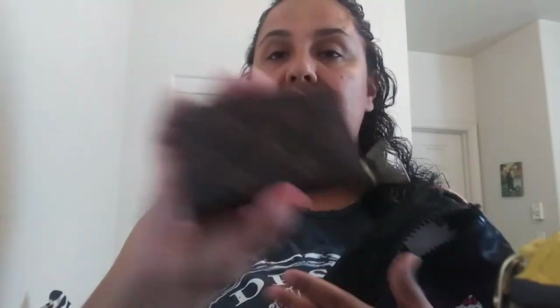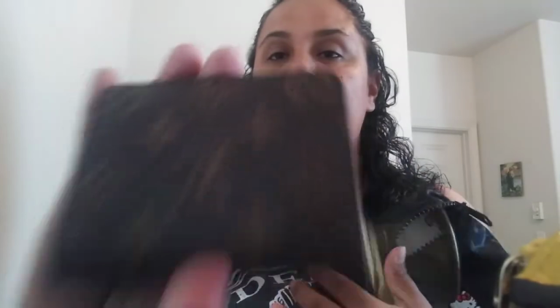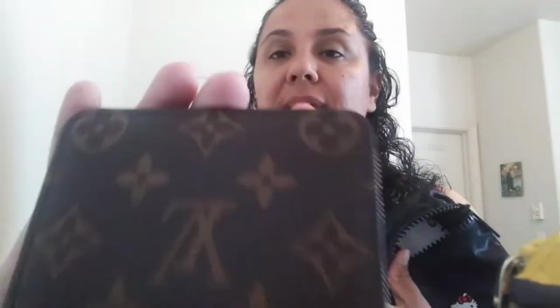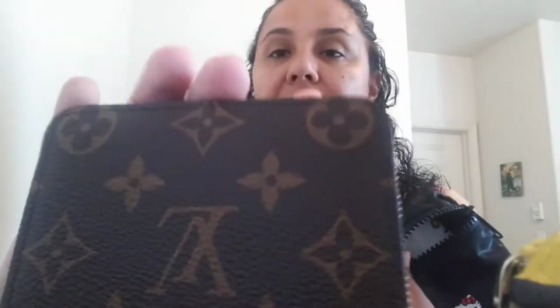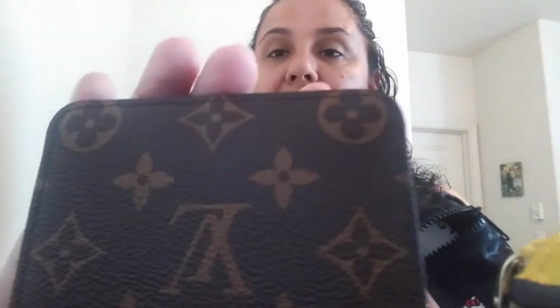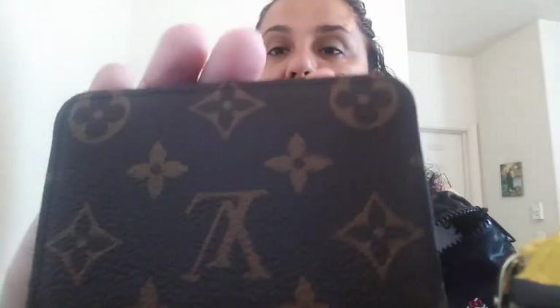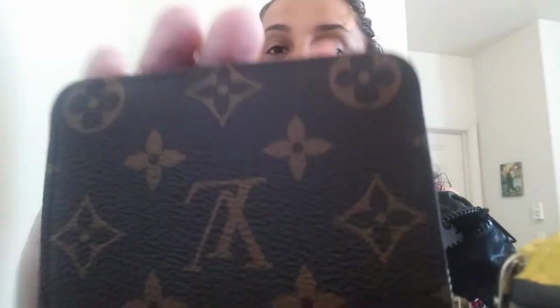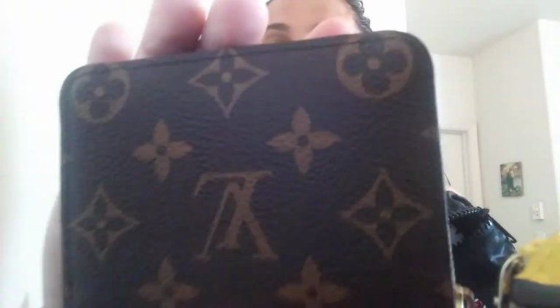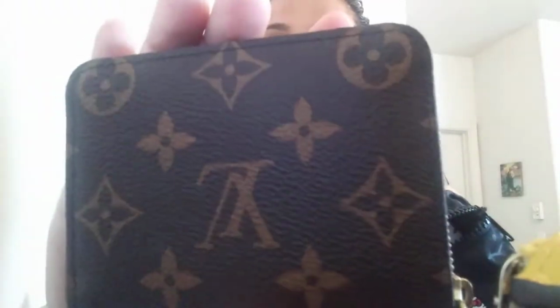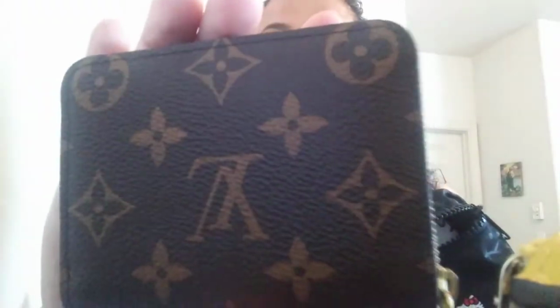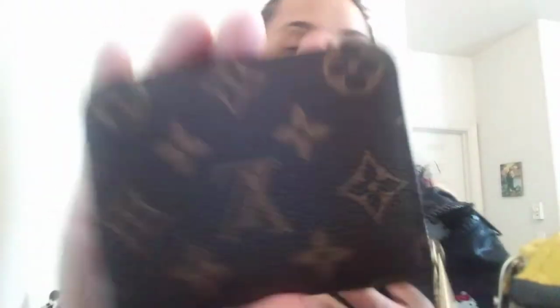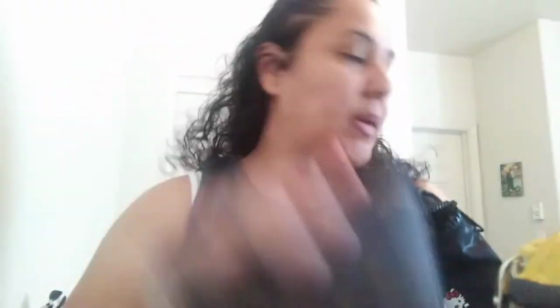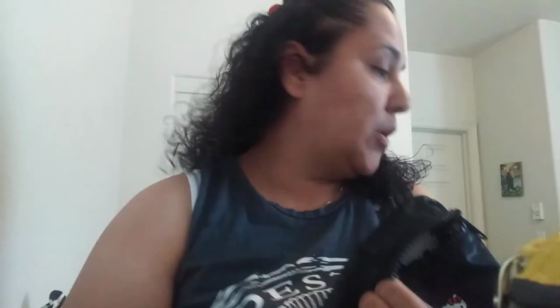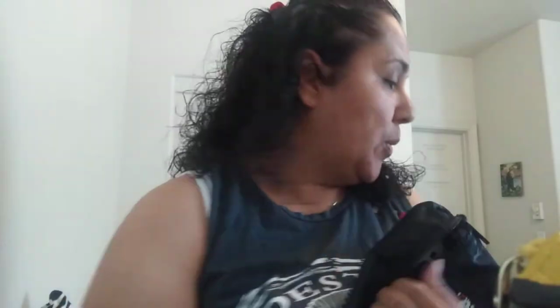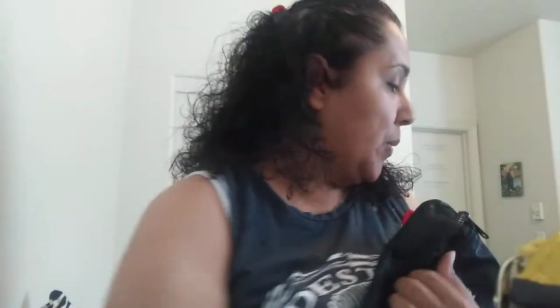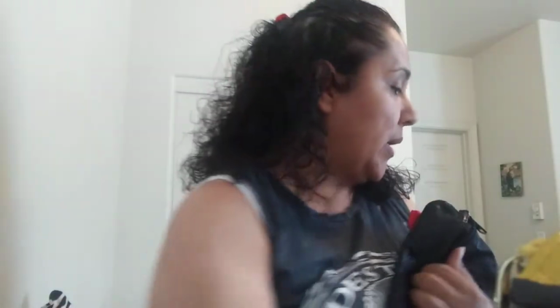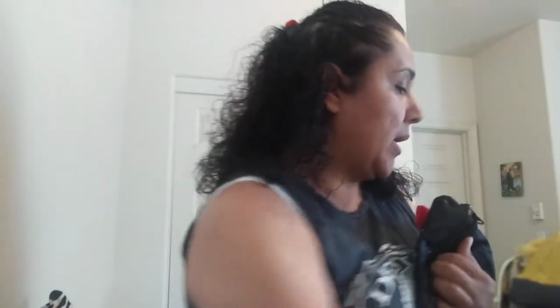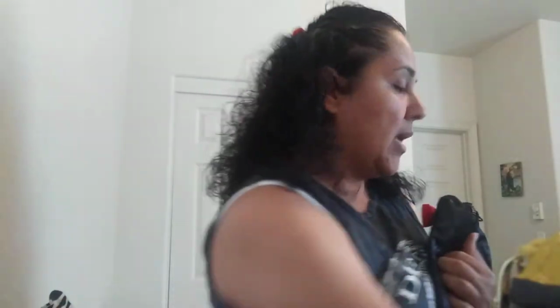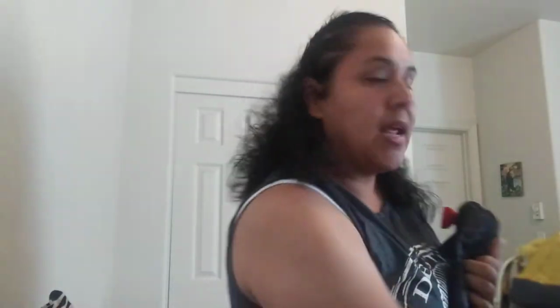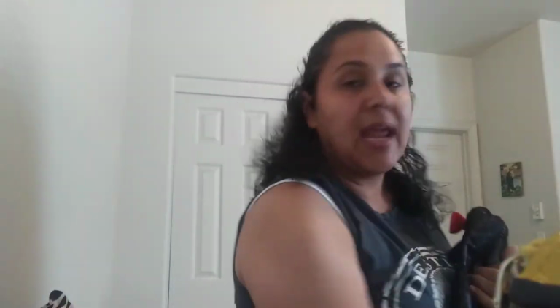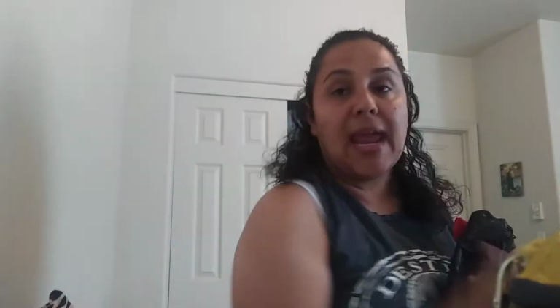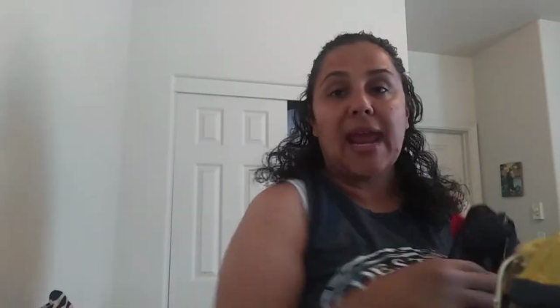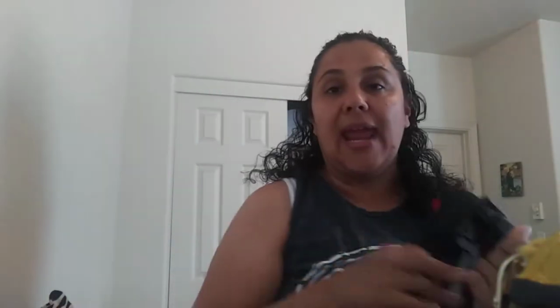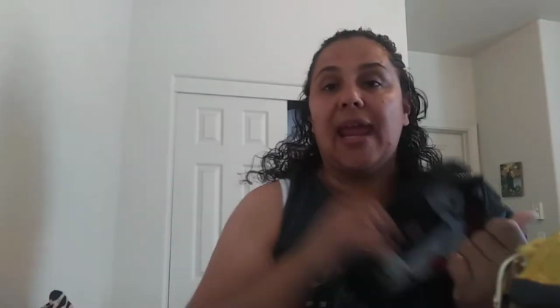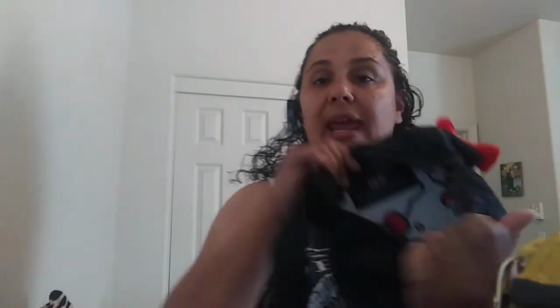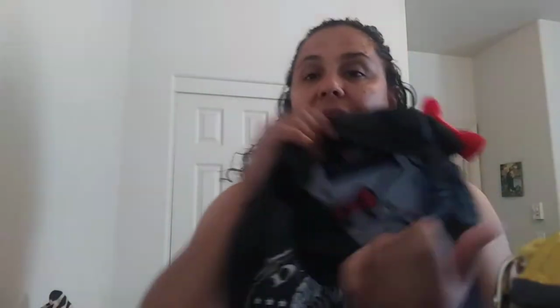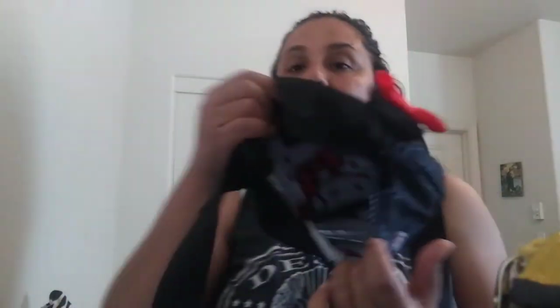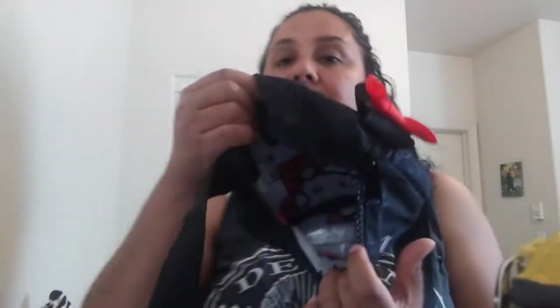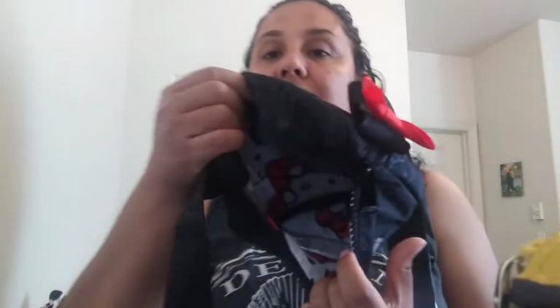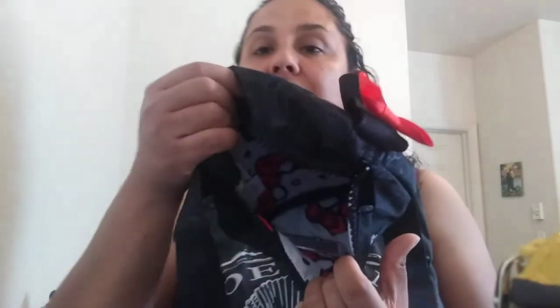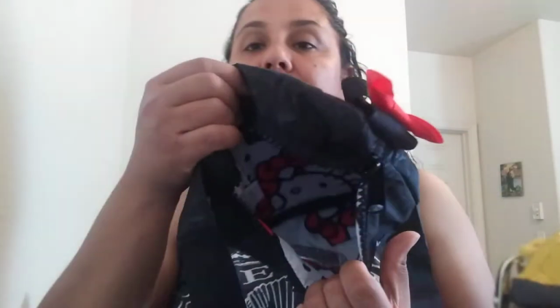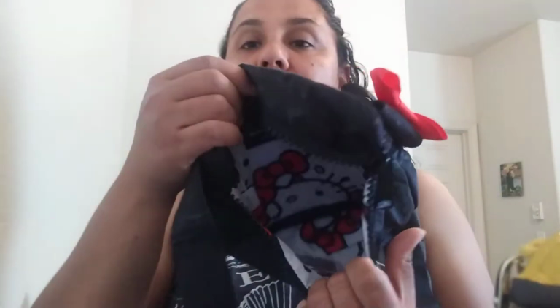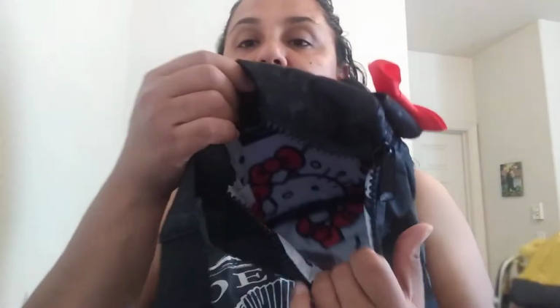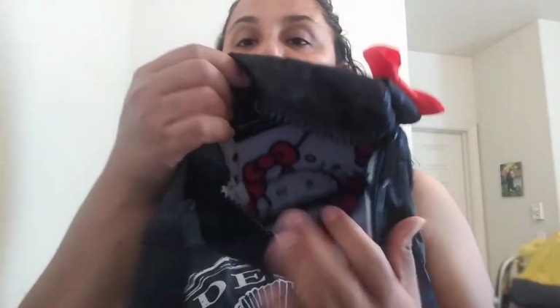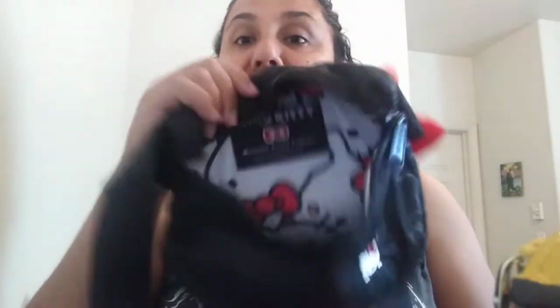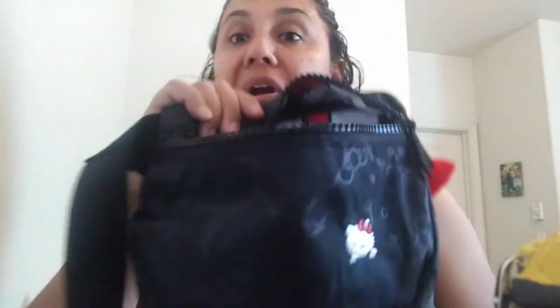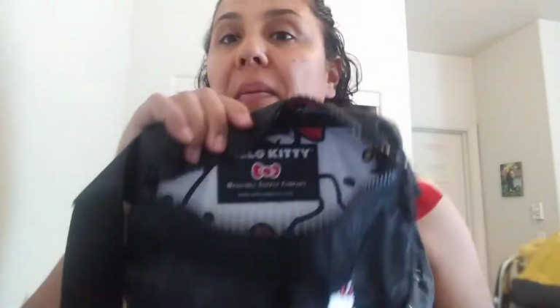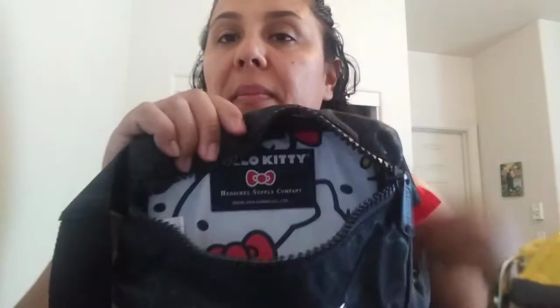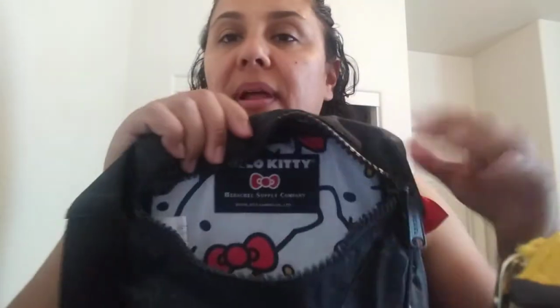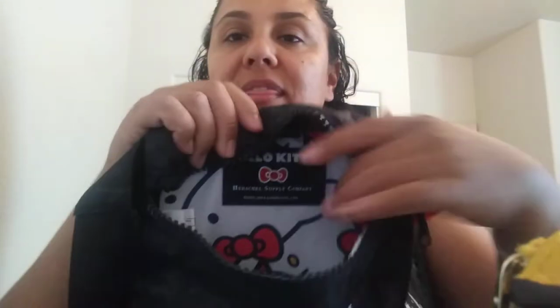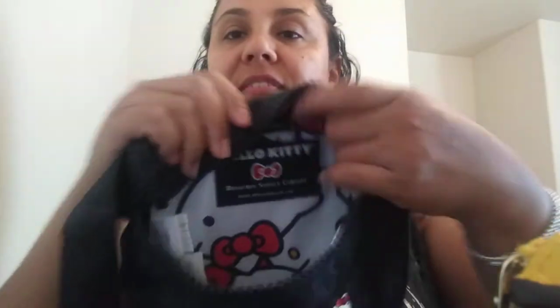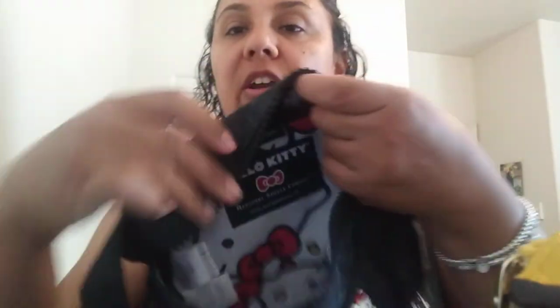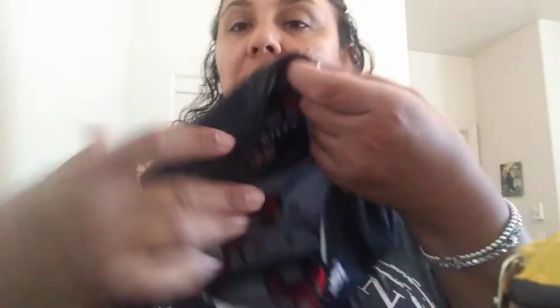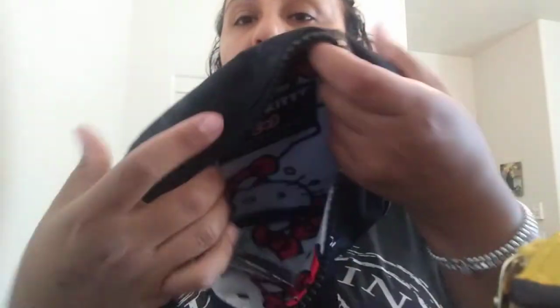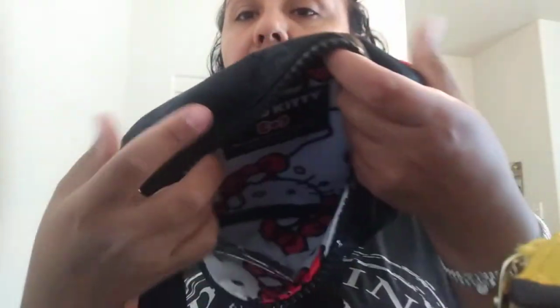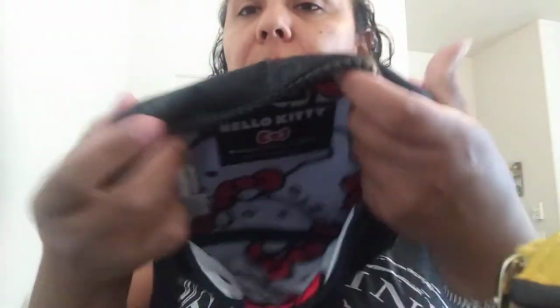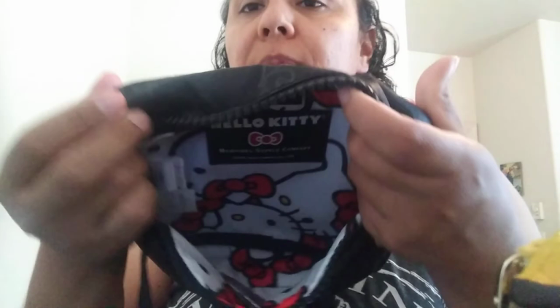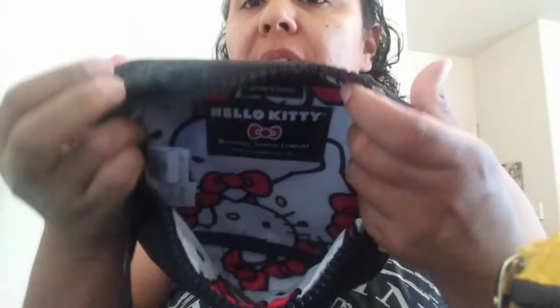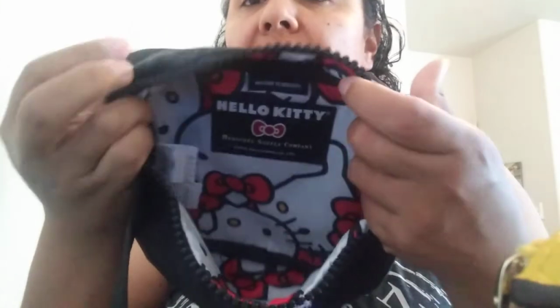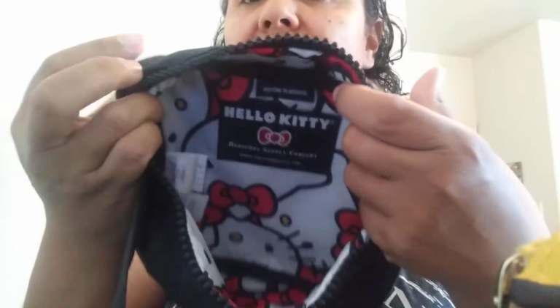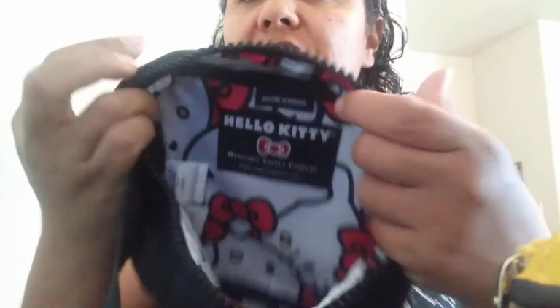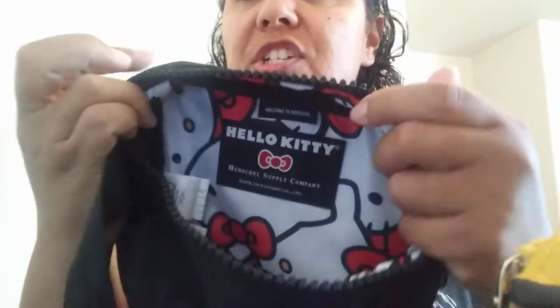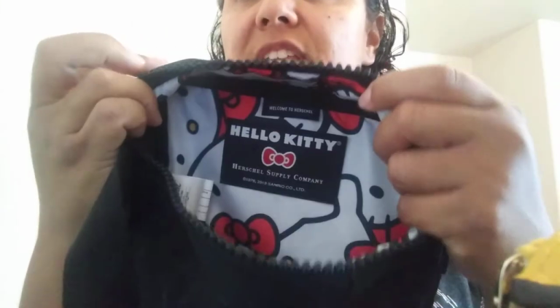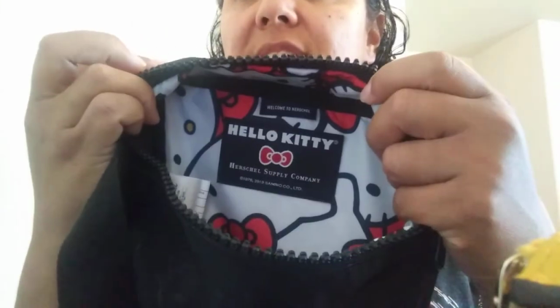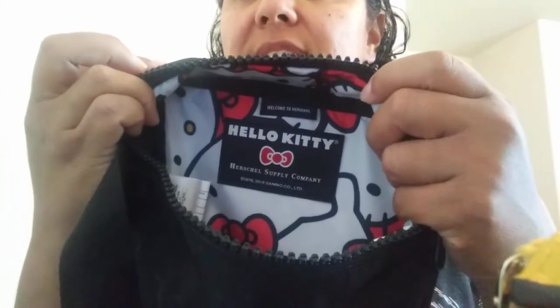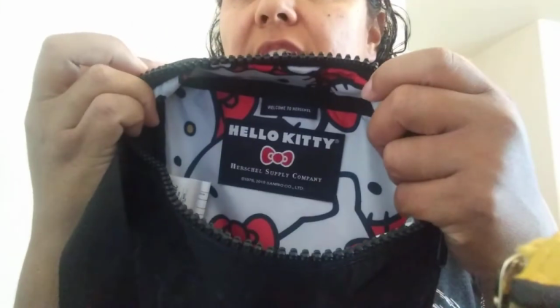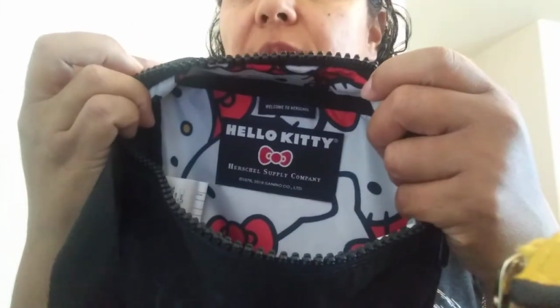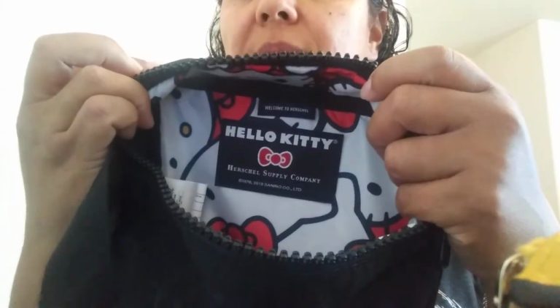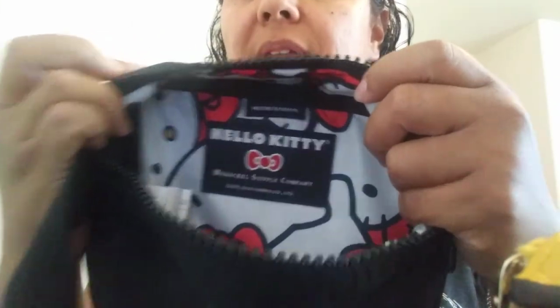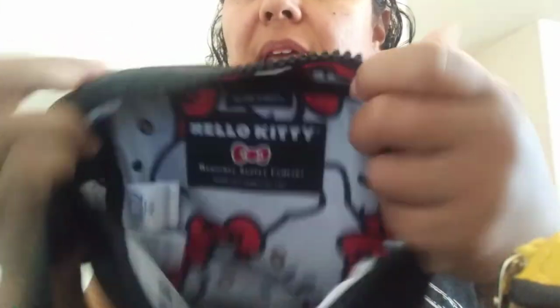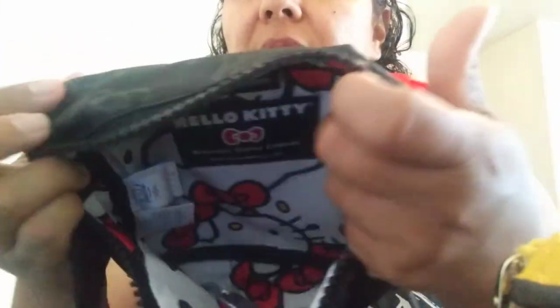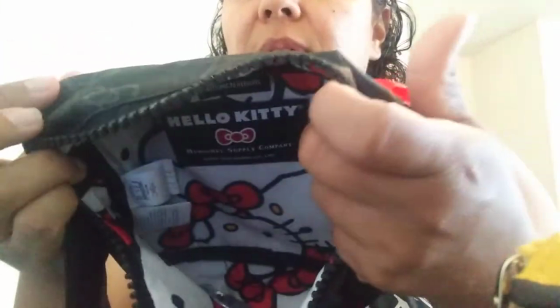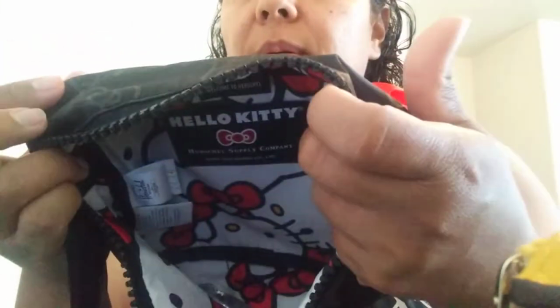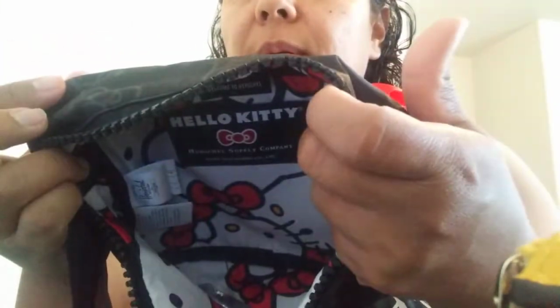I have my Zippy coin and some gum at the very bottom, and it just has Hello Kitty throughout.